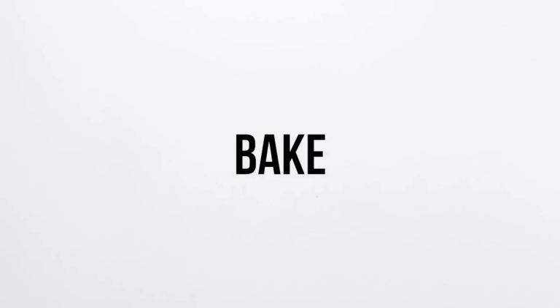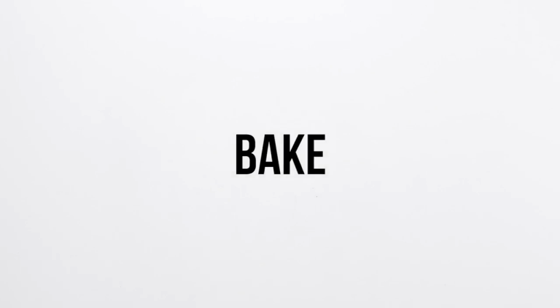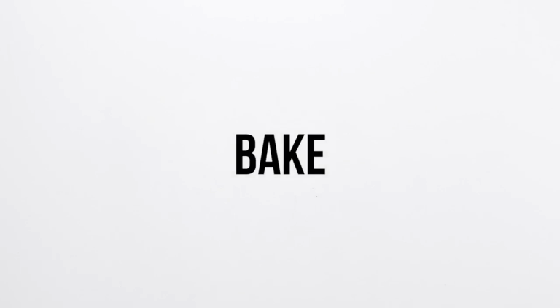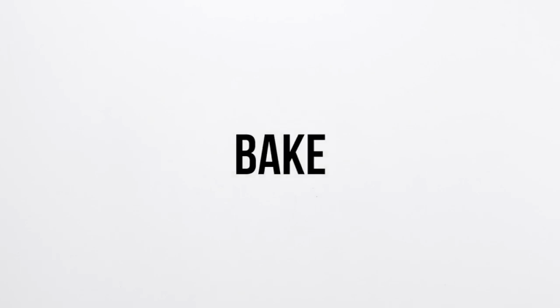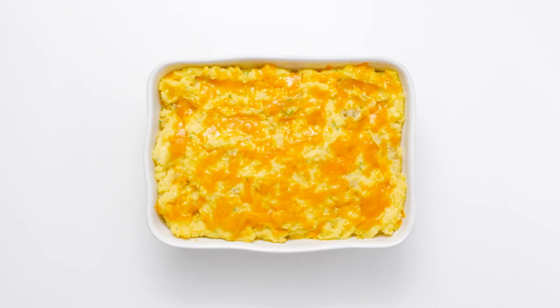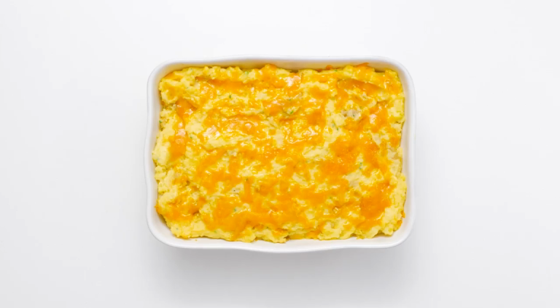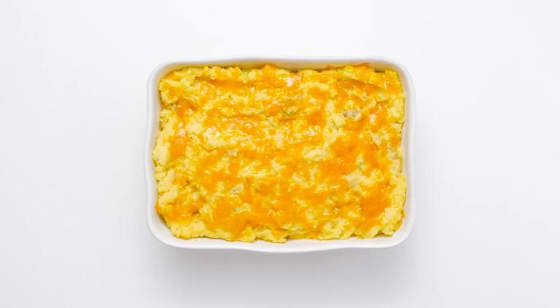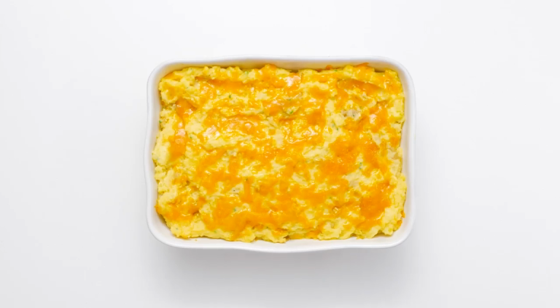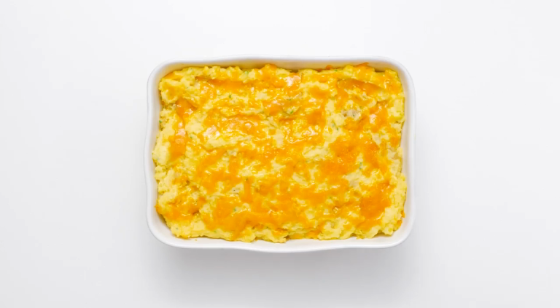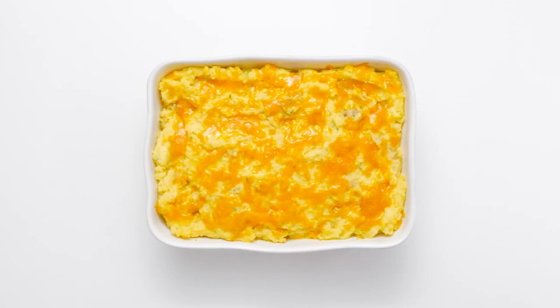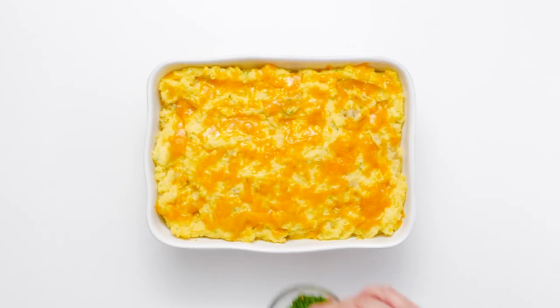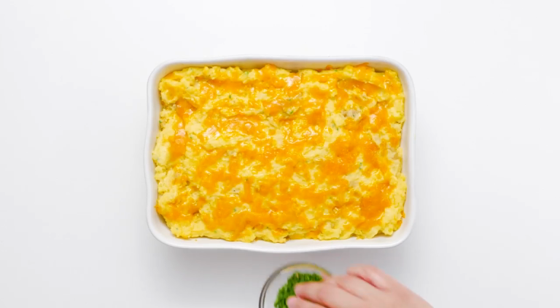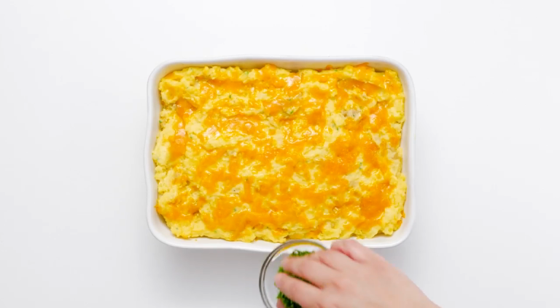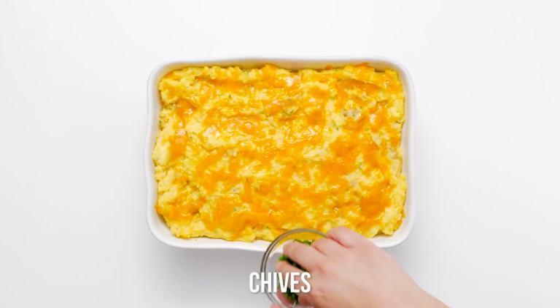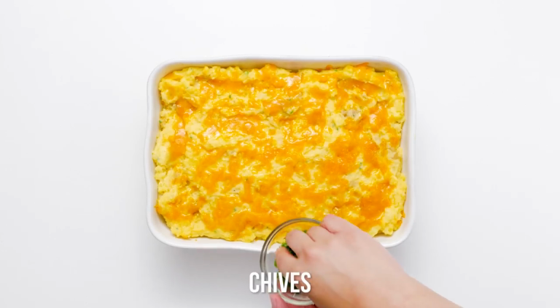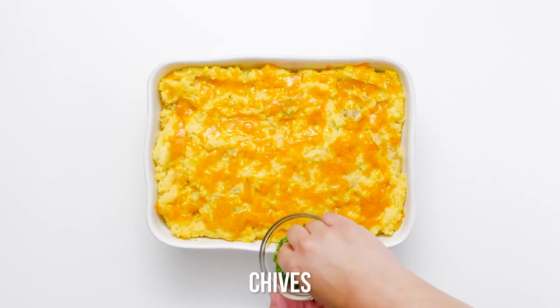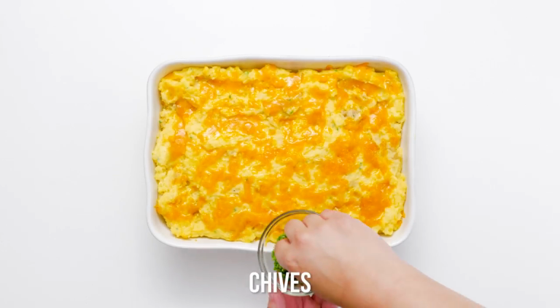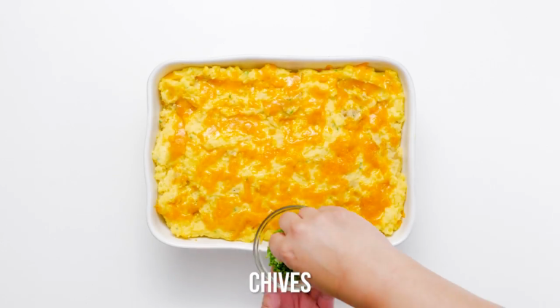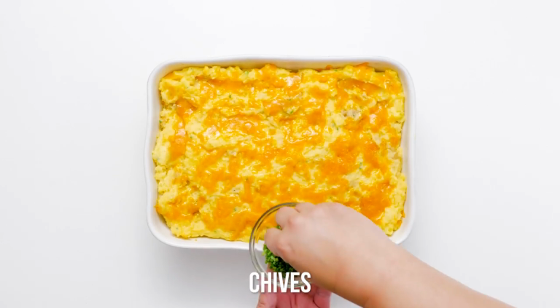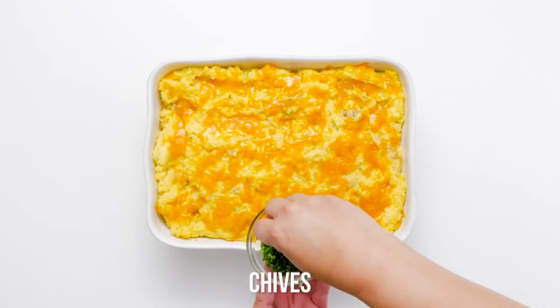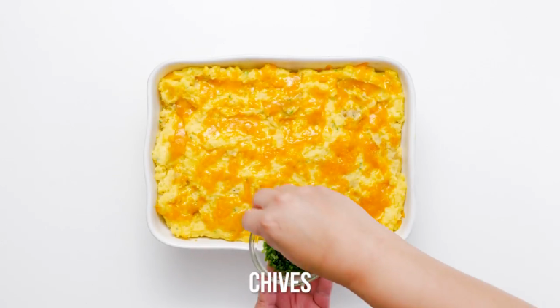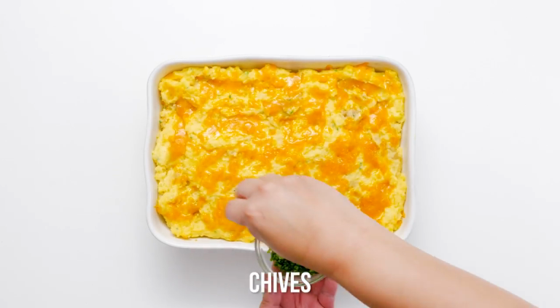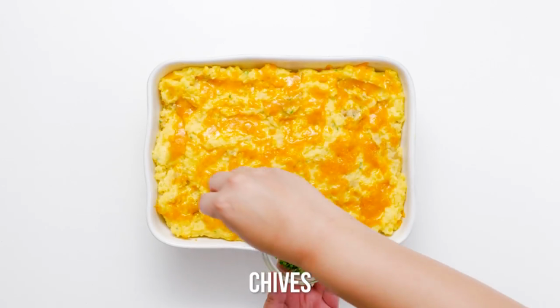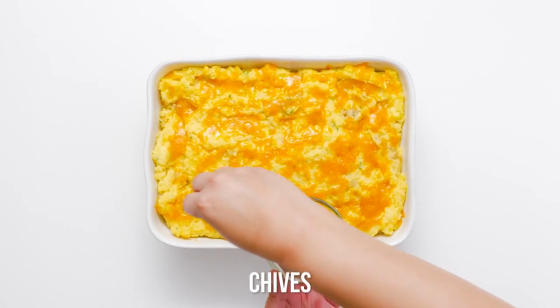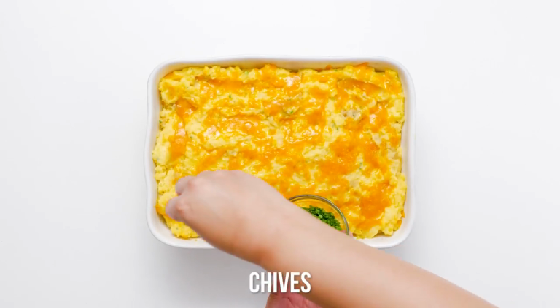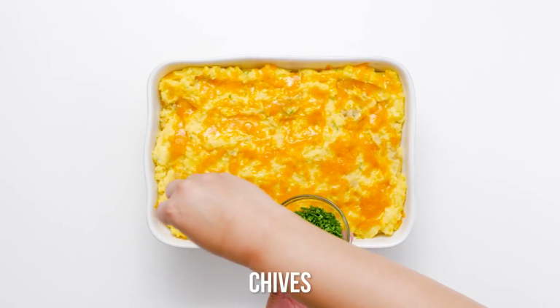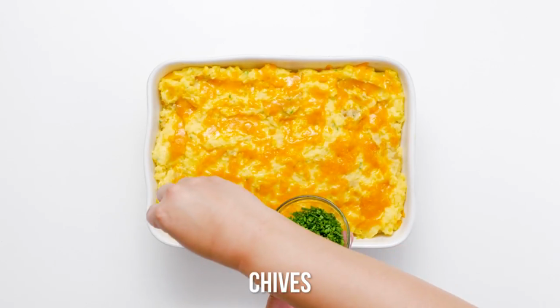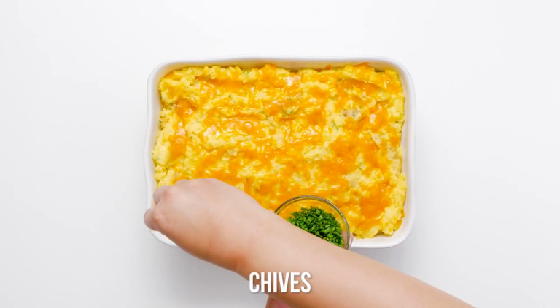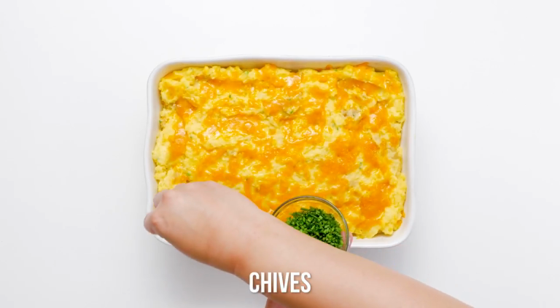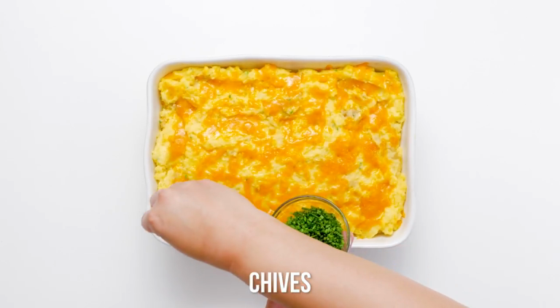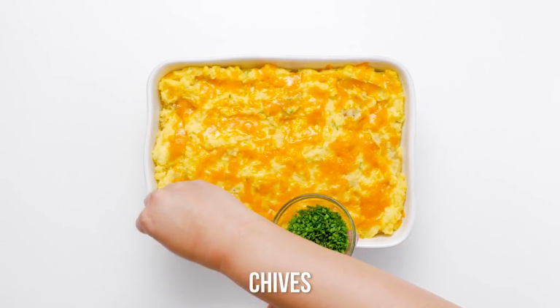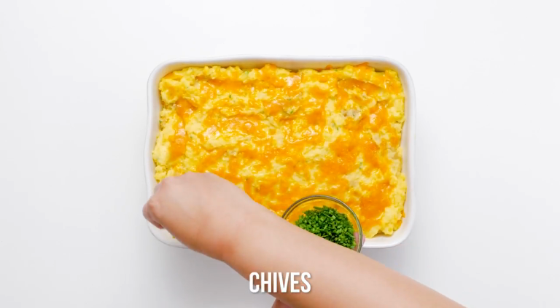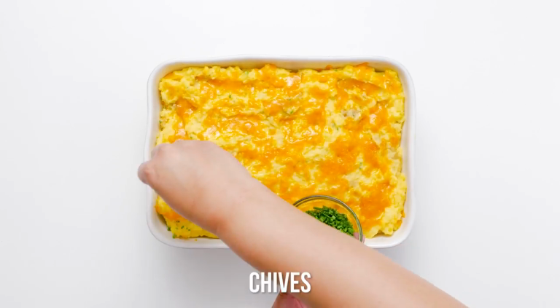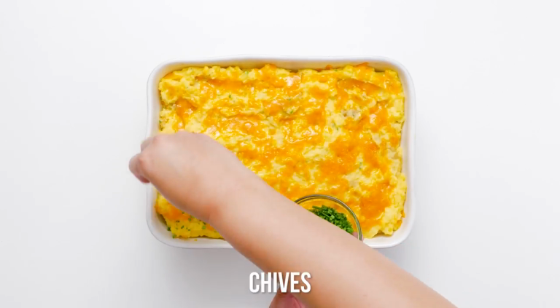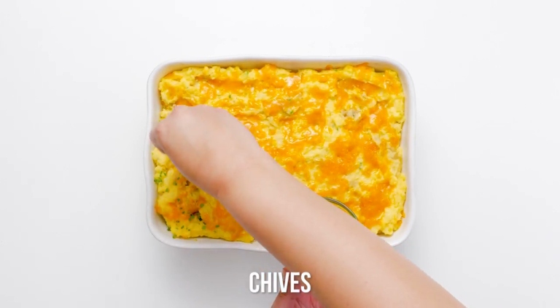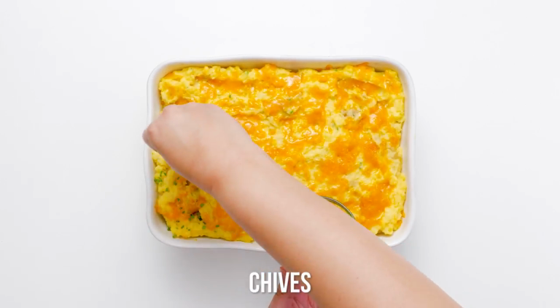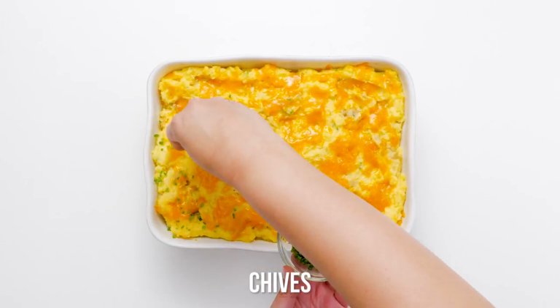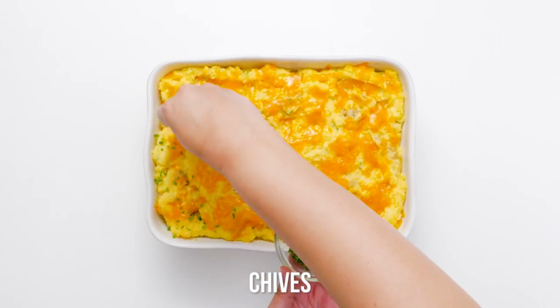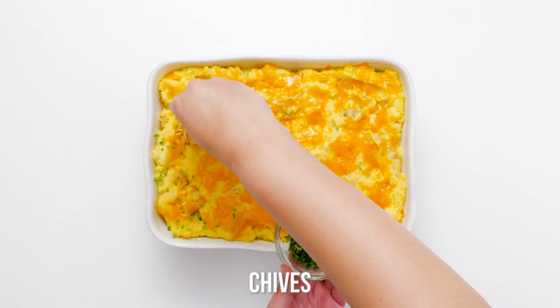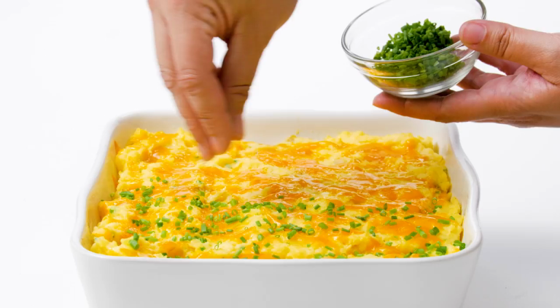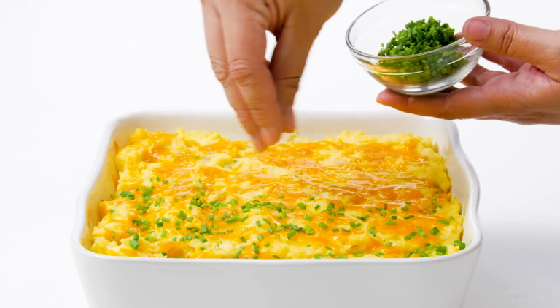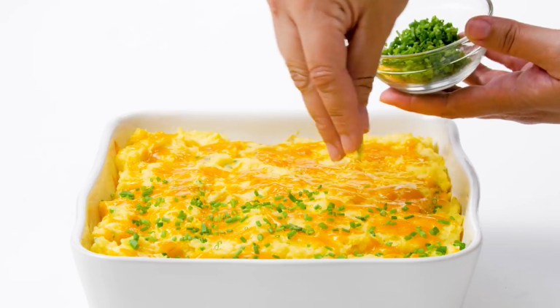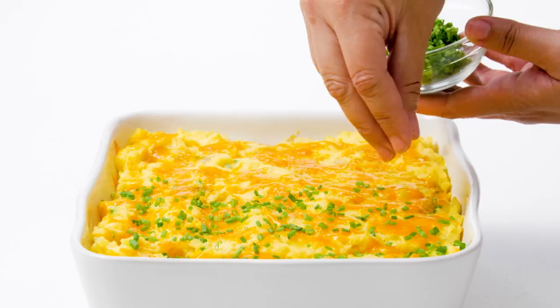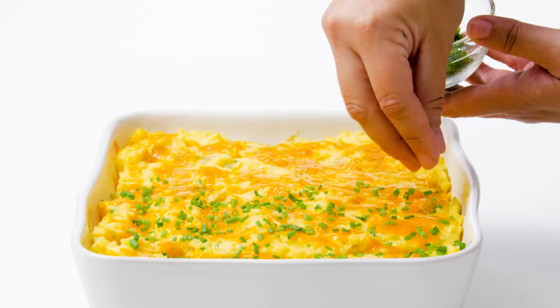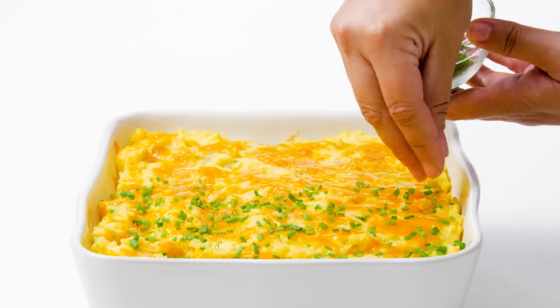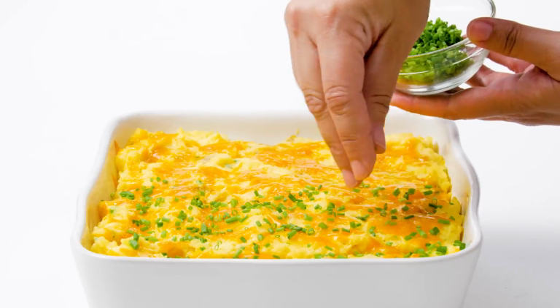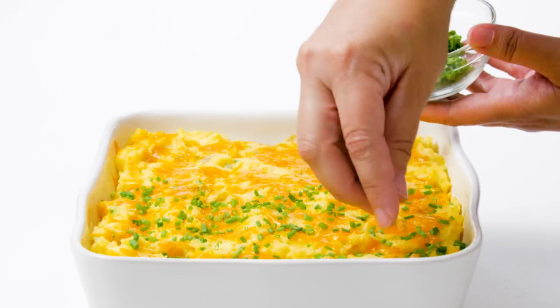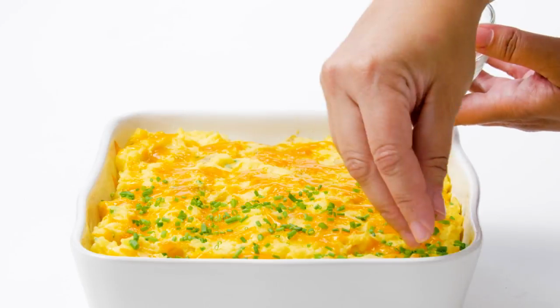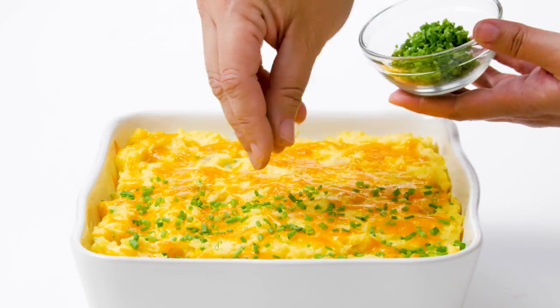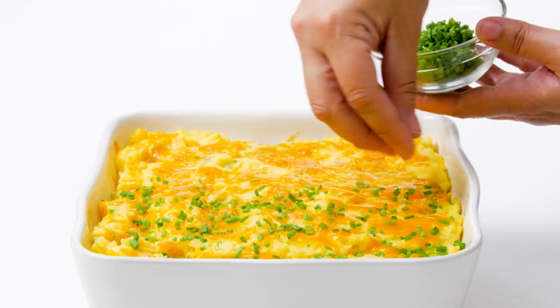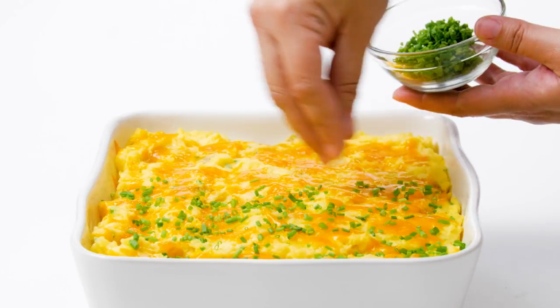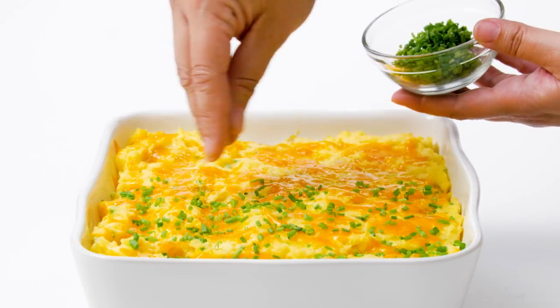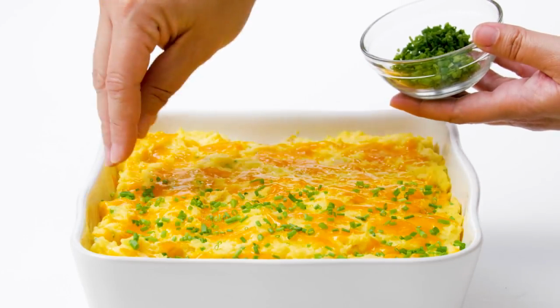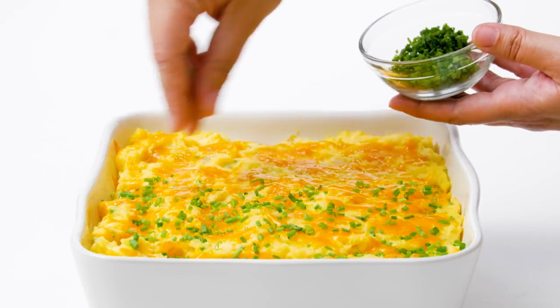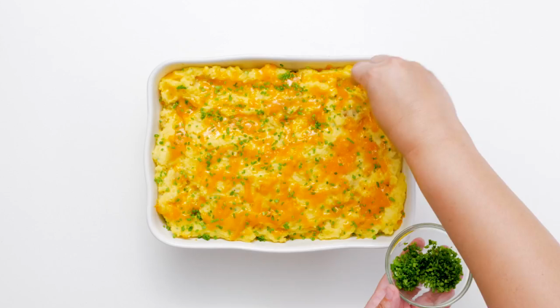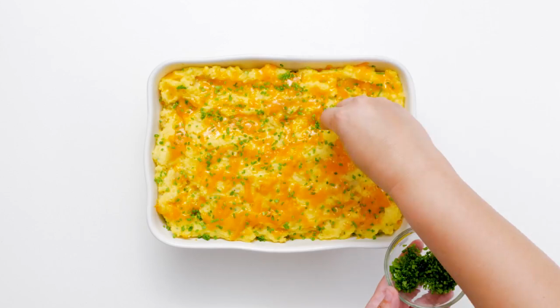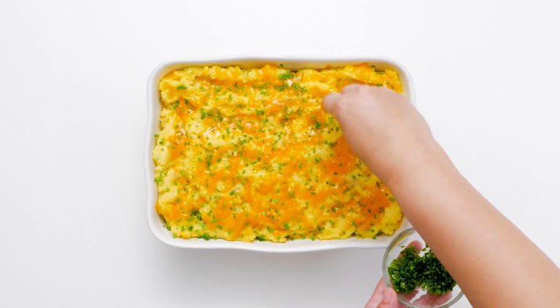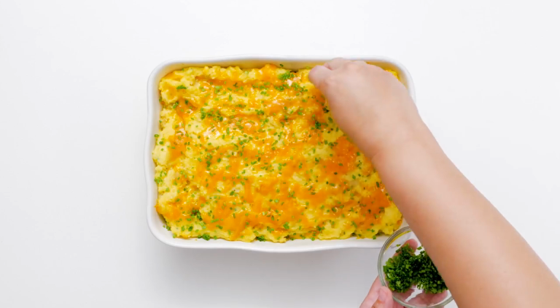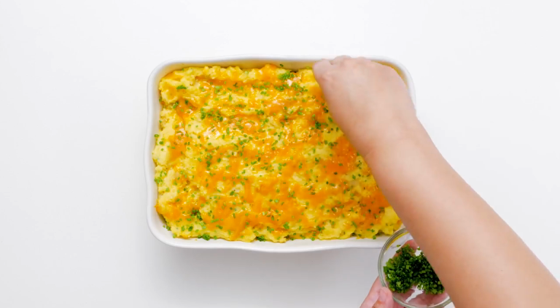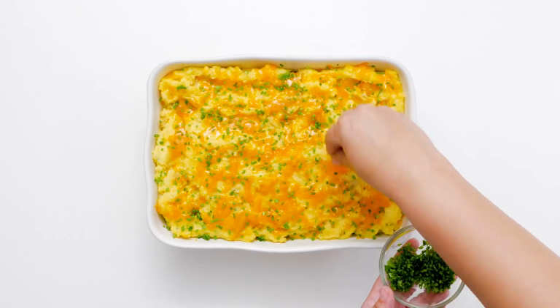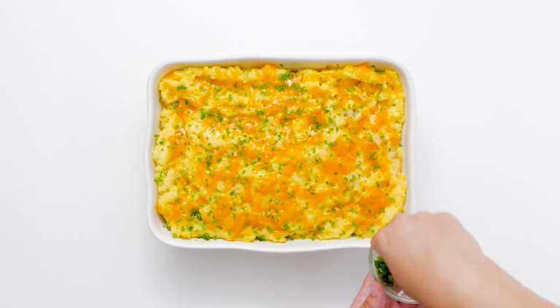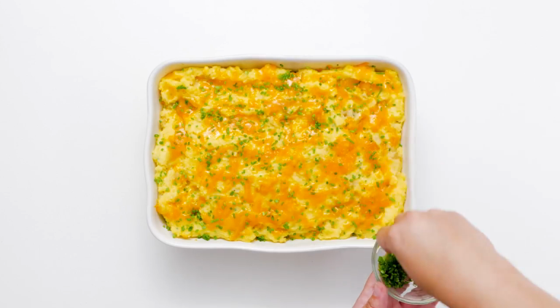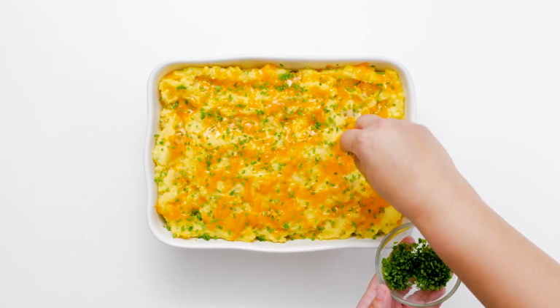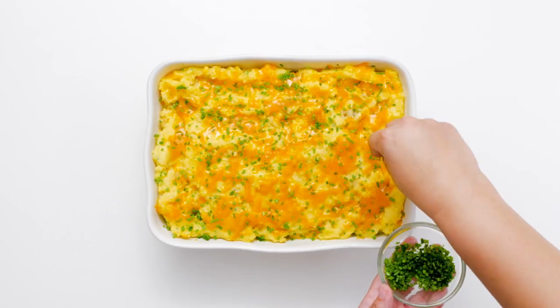This recipe is close to the classic, but different enough to stand out at any meal.